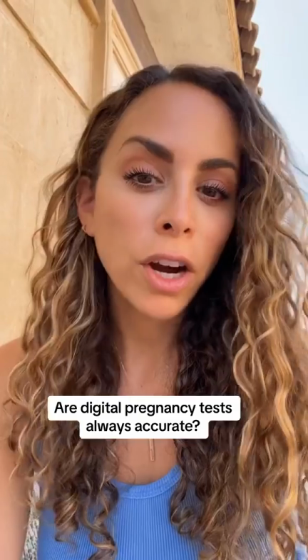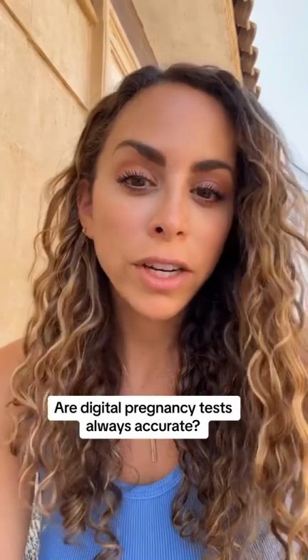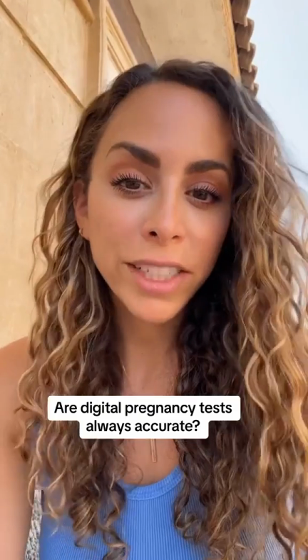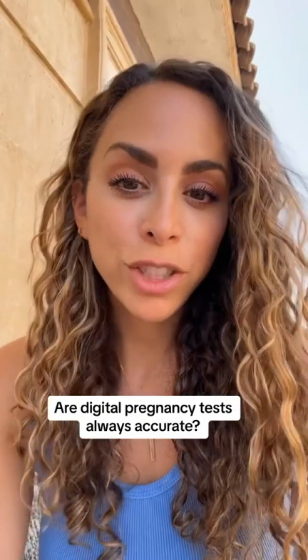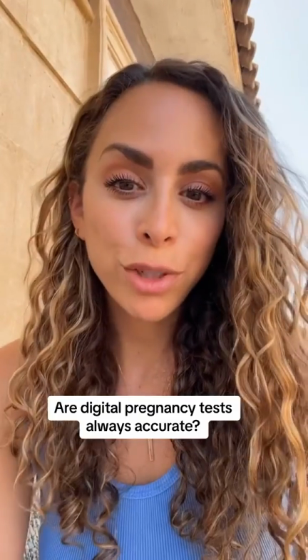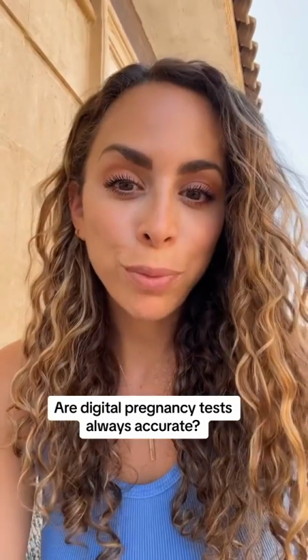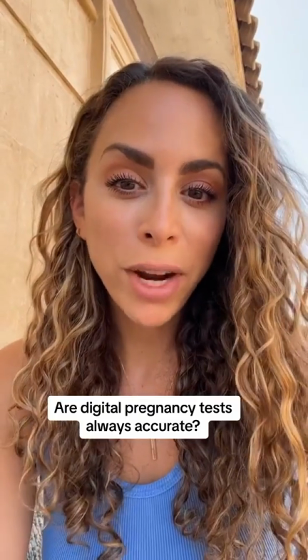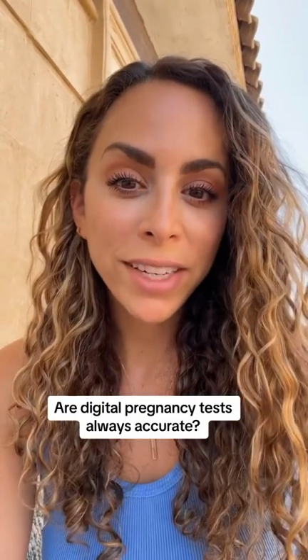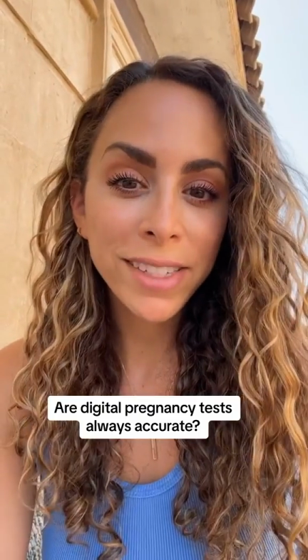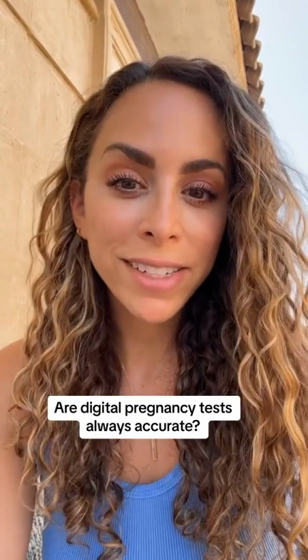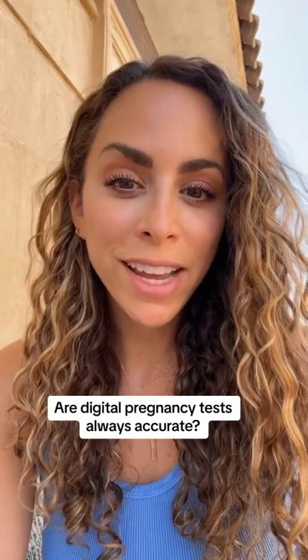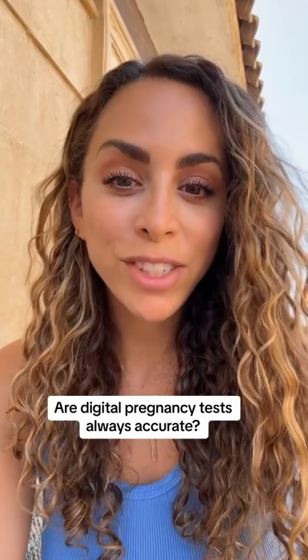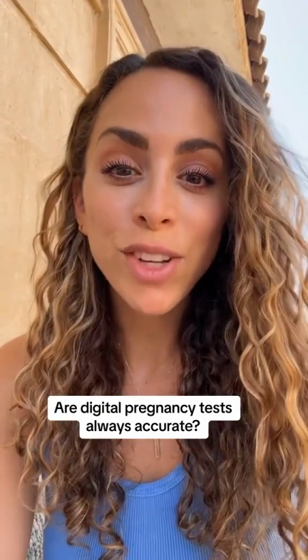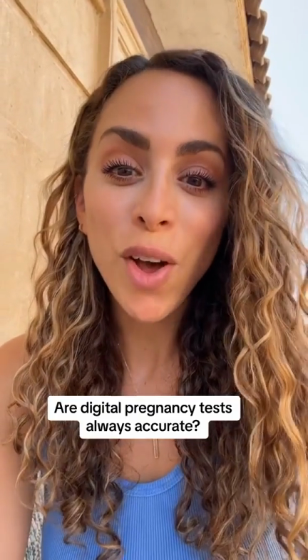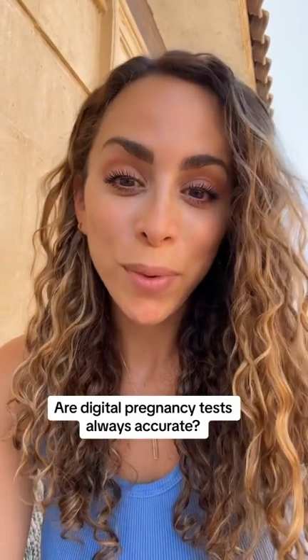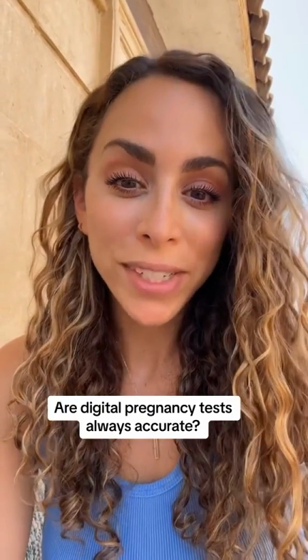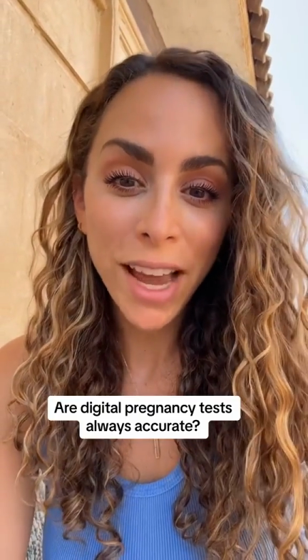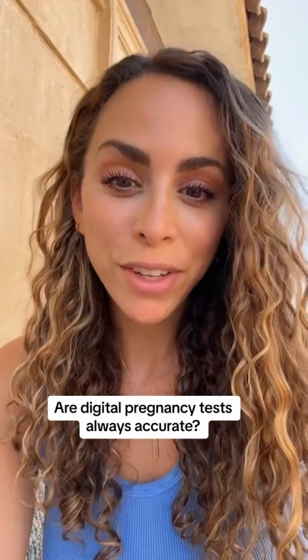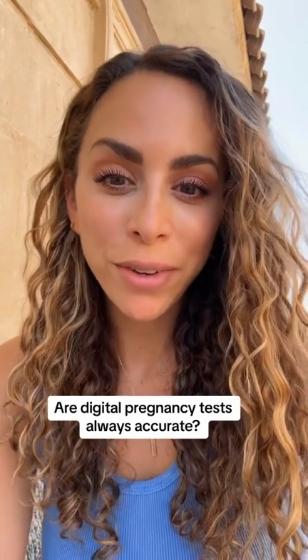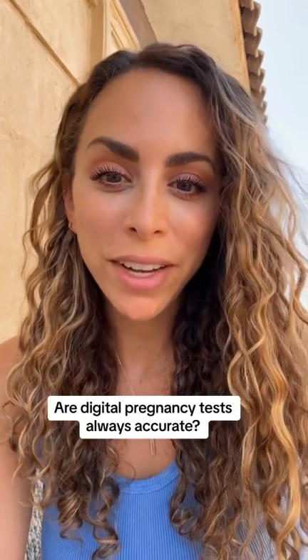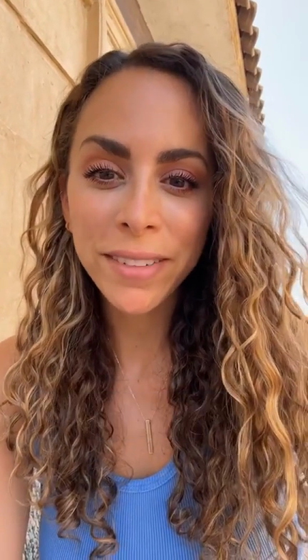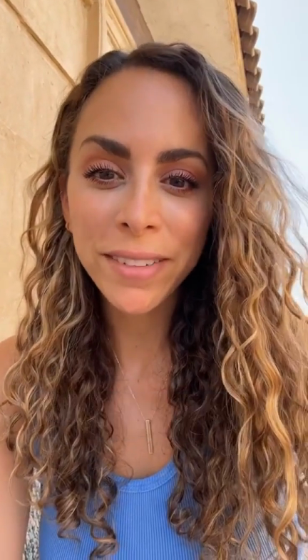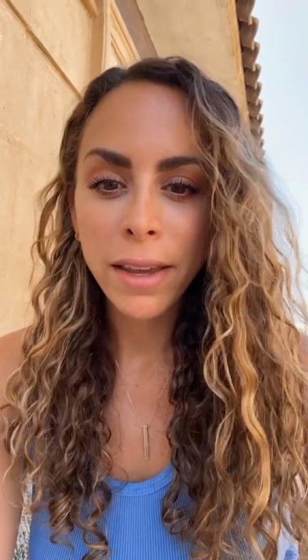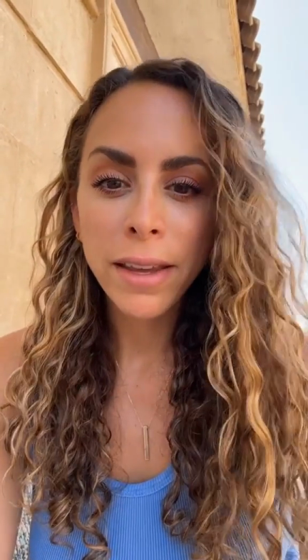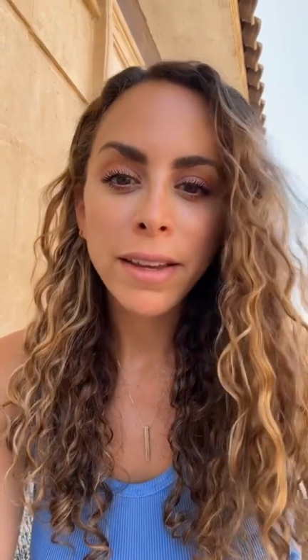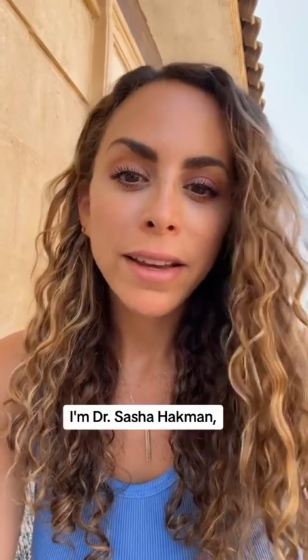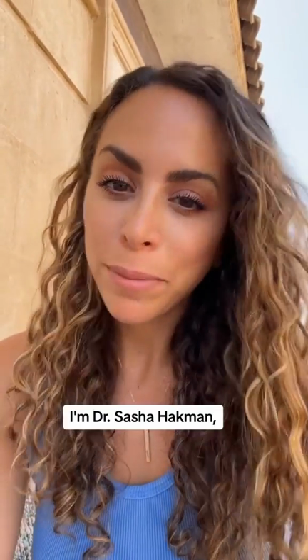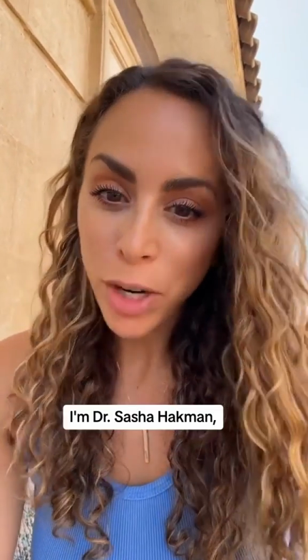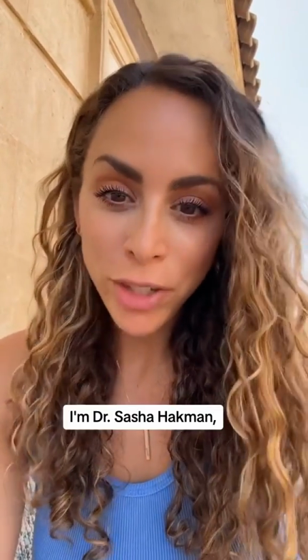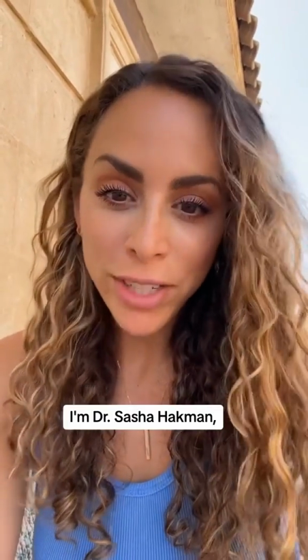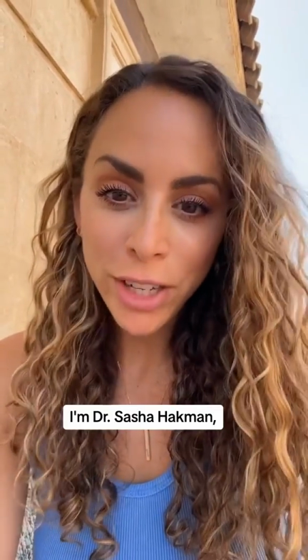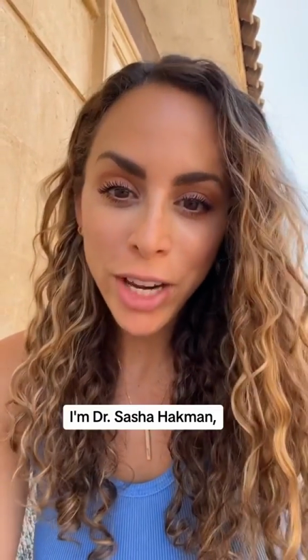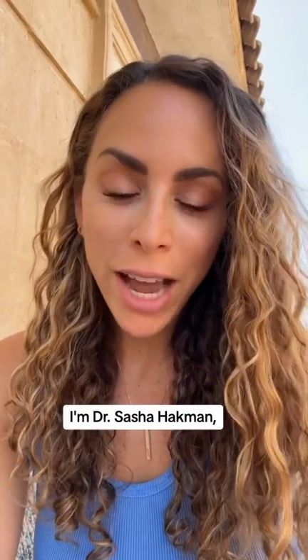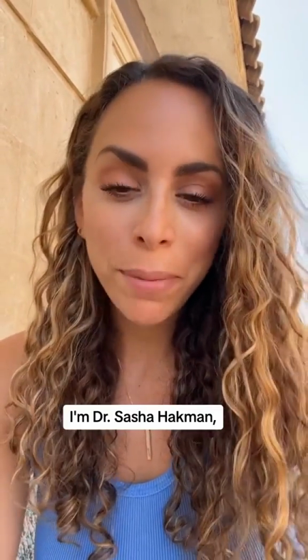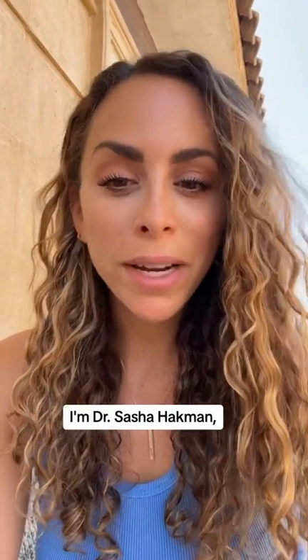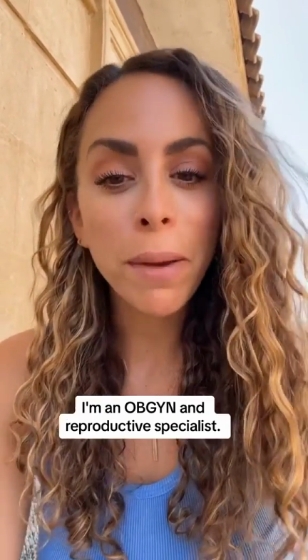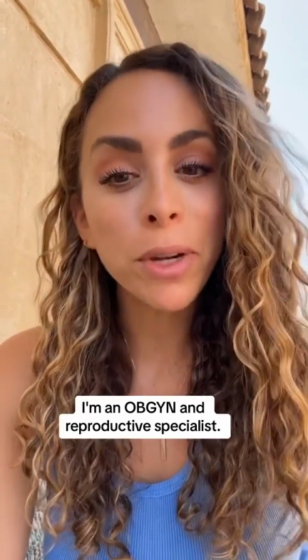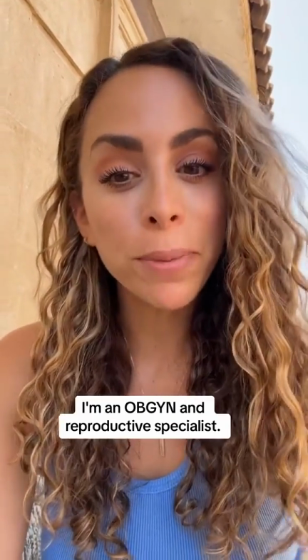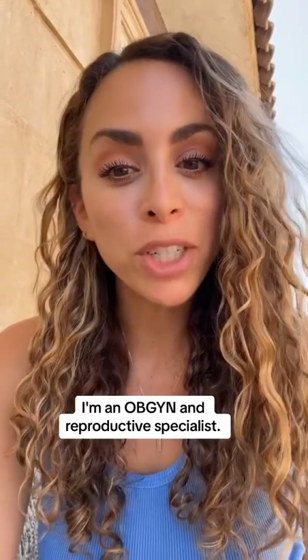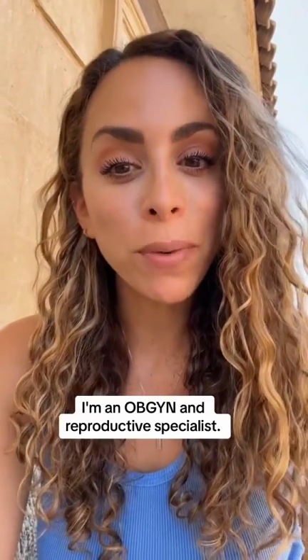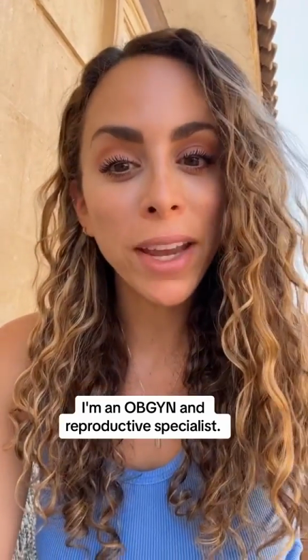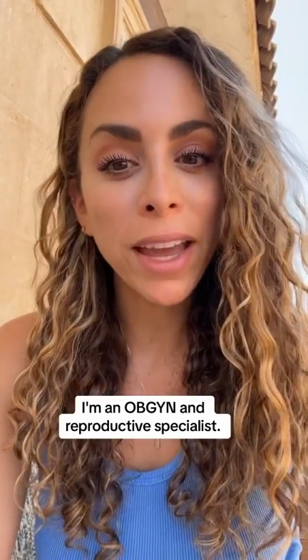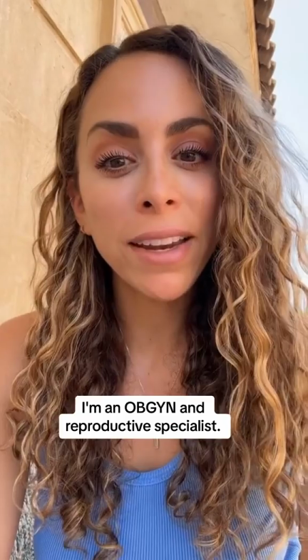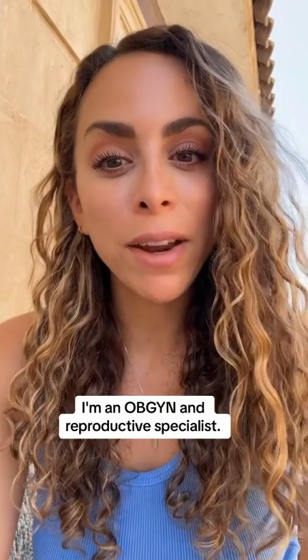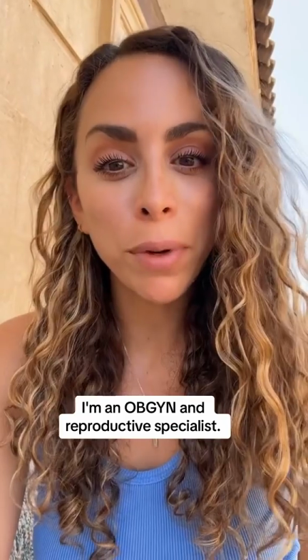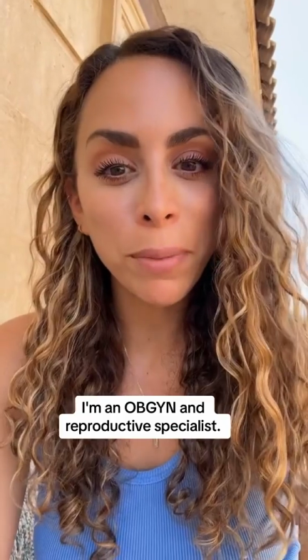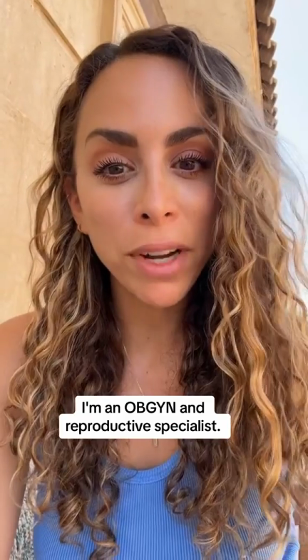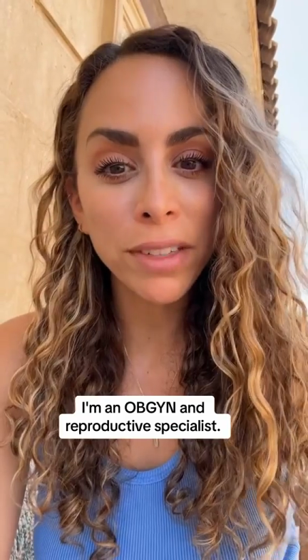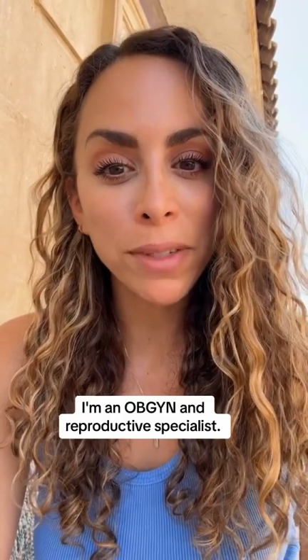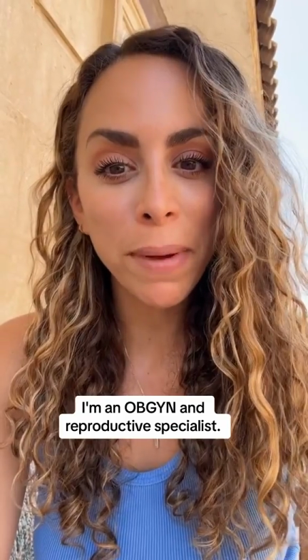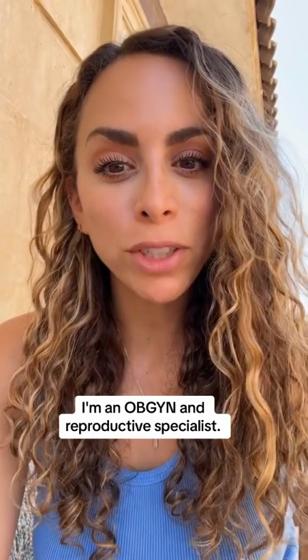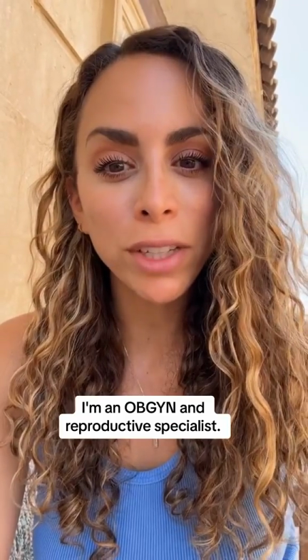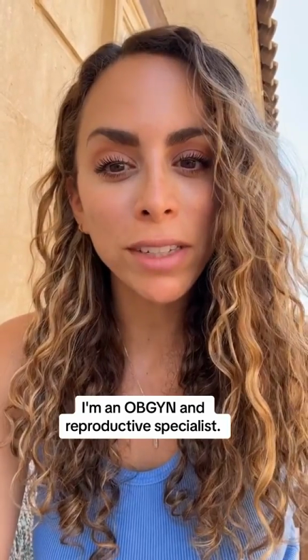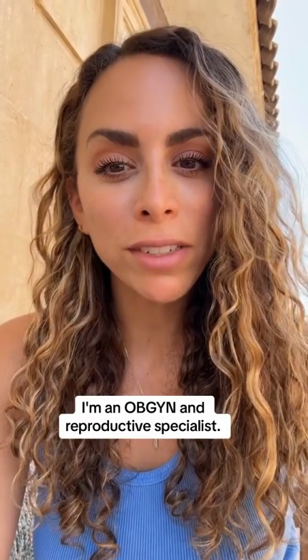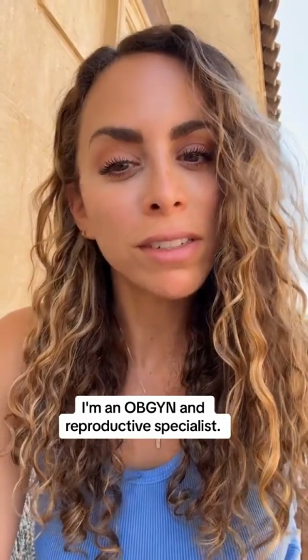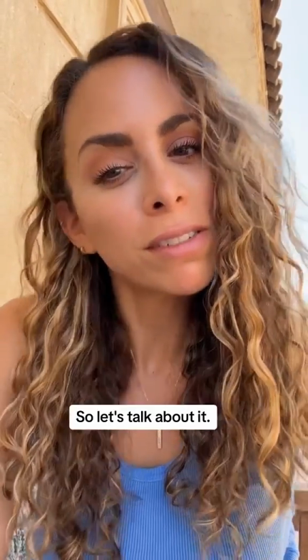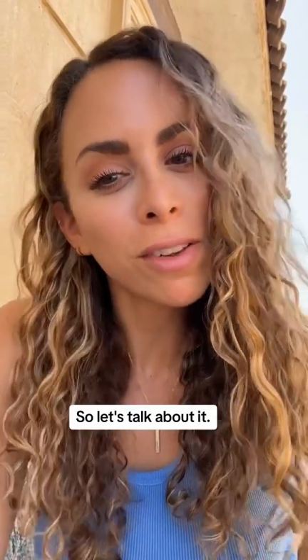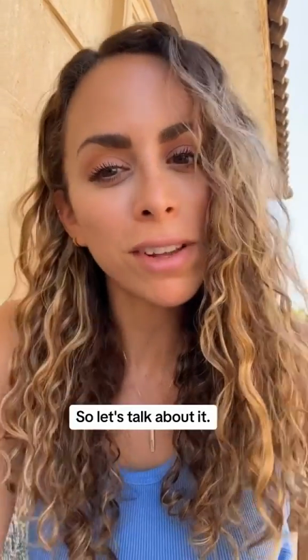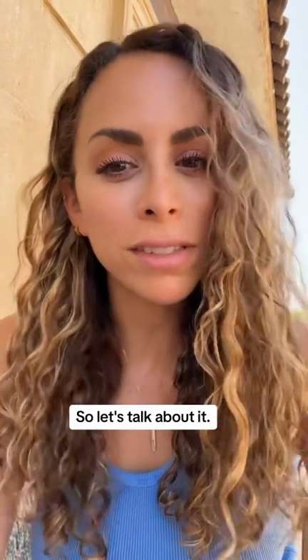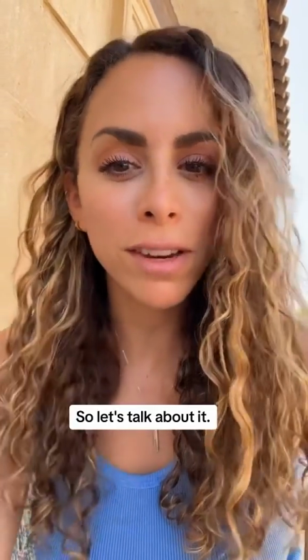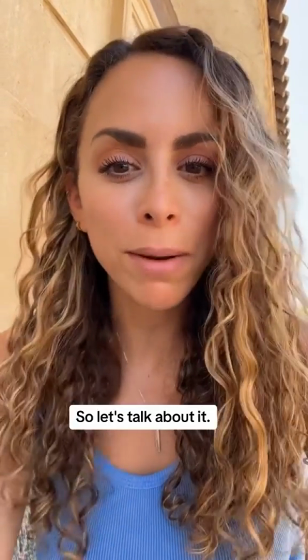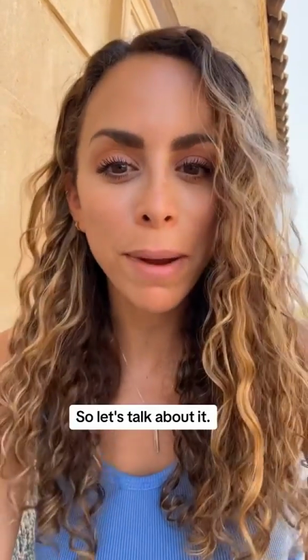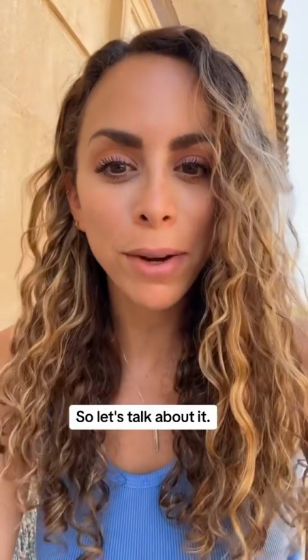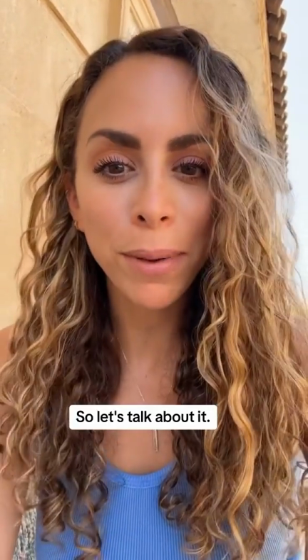Are digital pregnancy tests always accurate? I'm Dr. Sasha Hackman, an OBGYN and reproductive specialist, so let's talk about it.